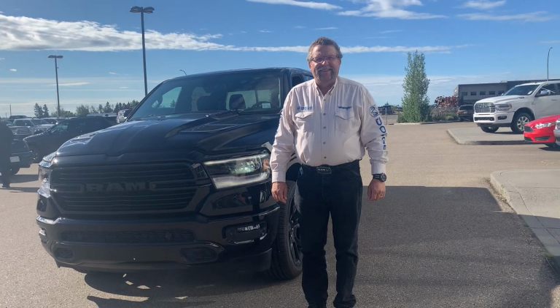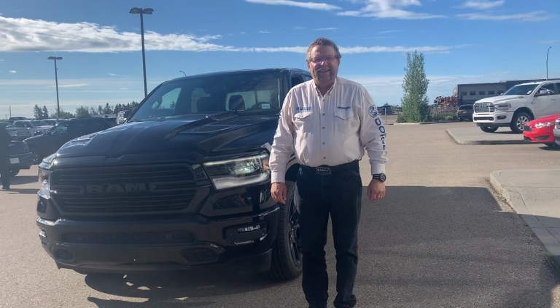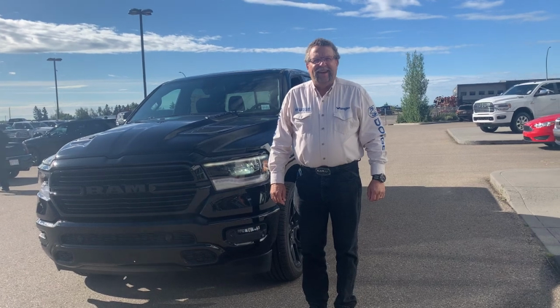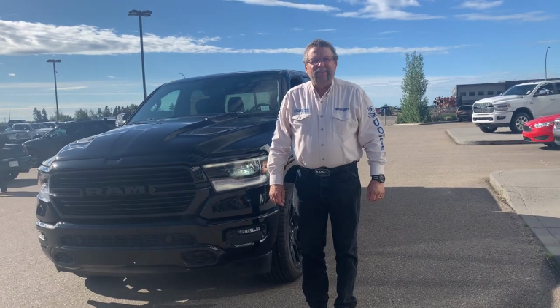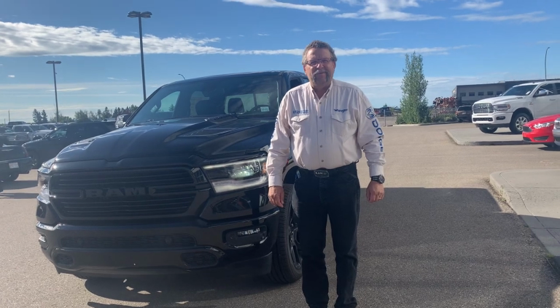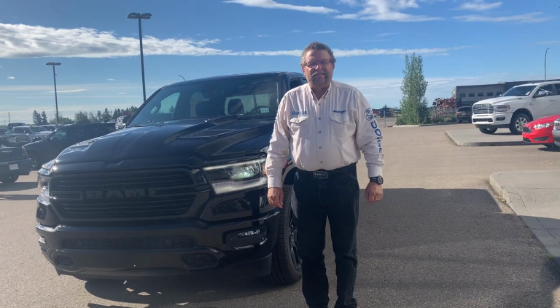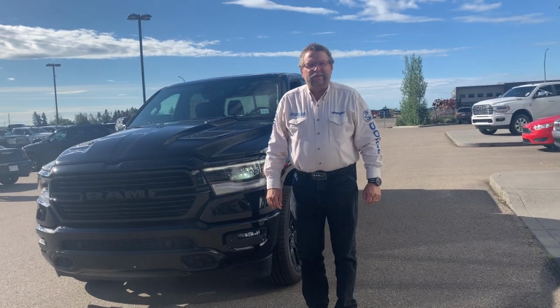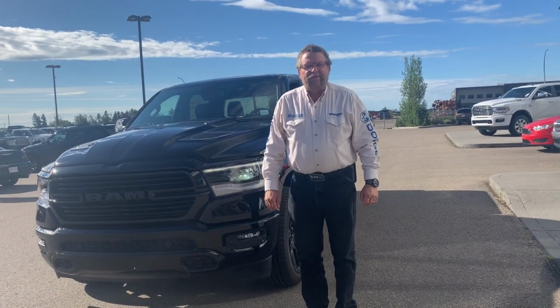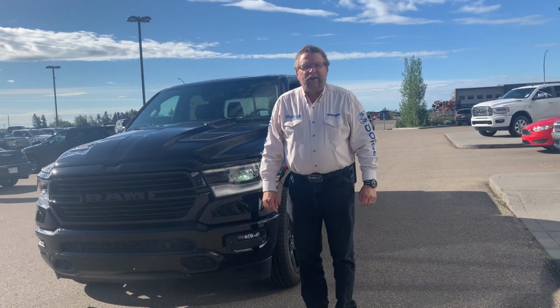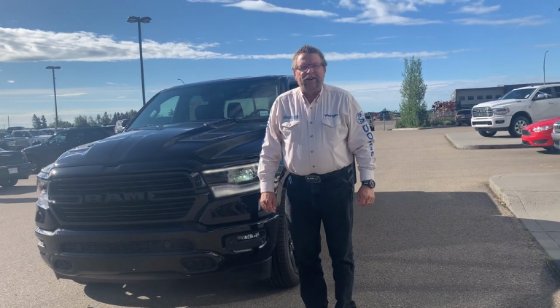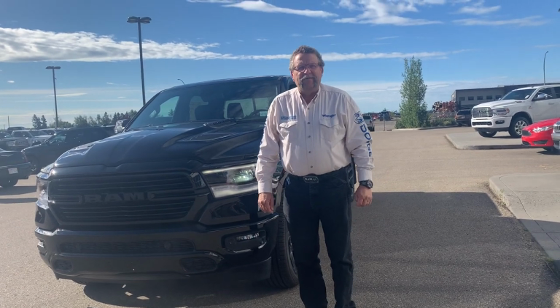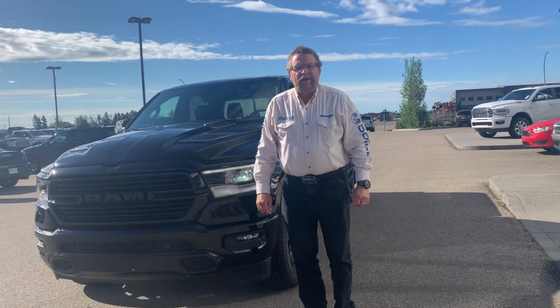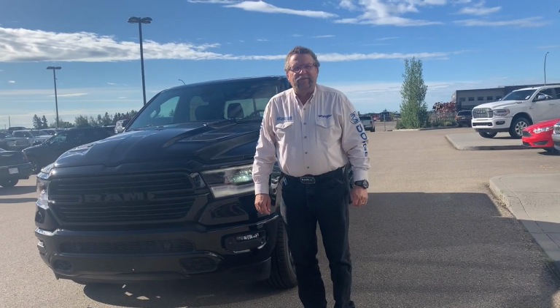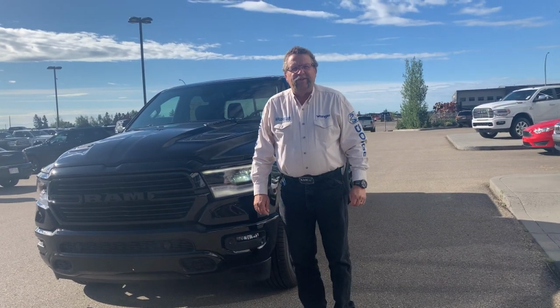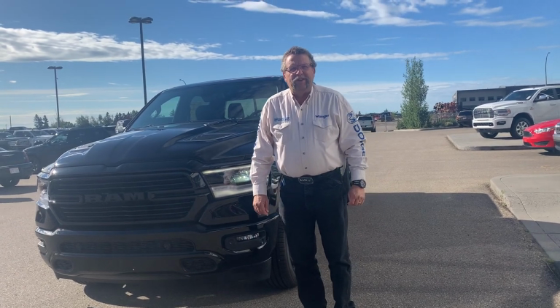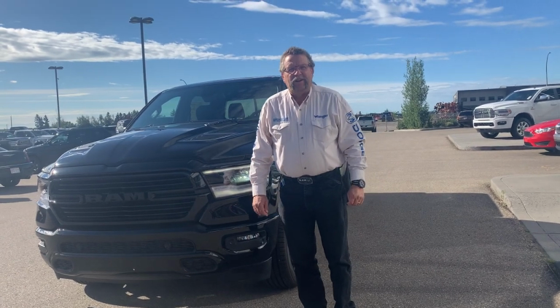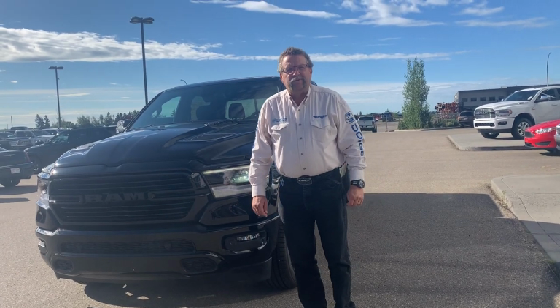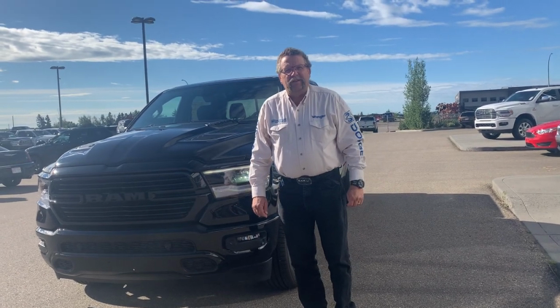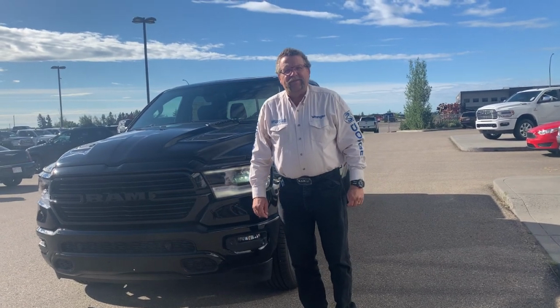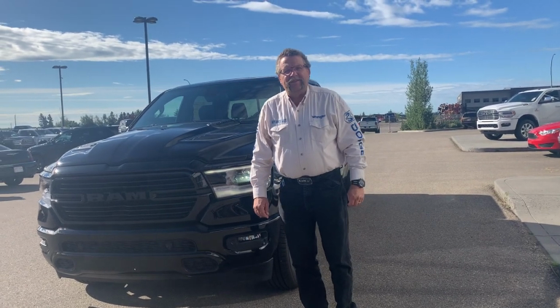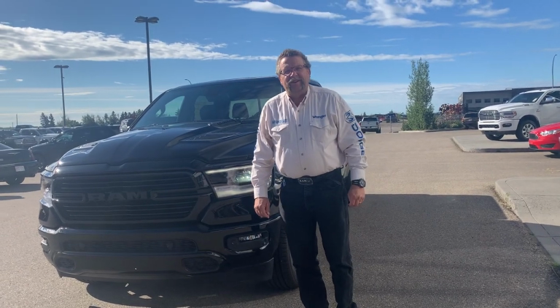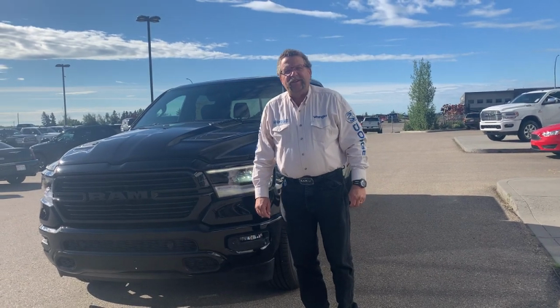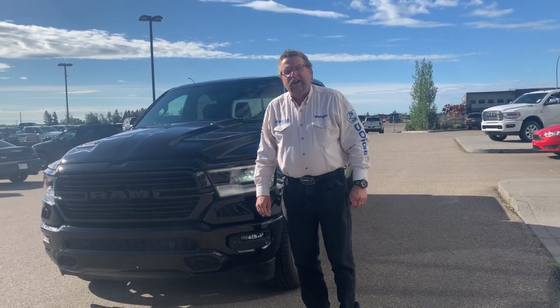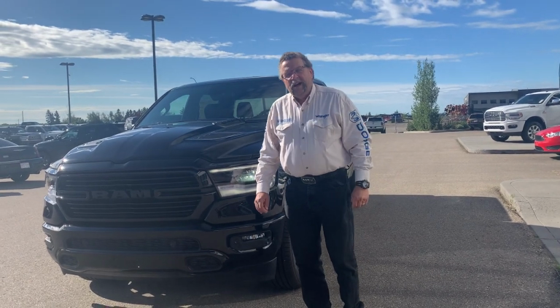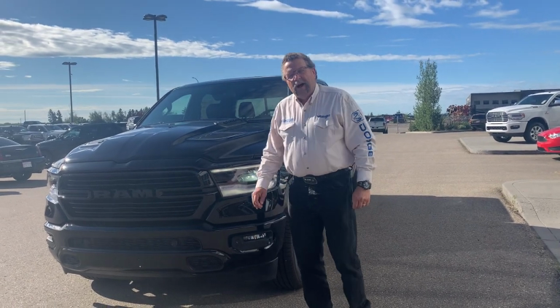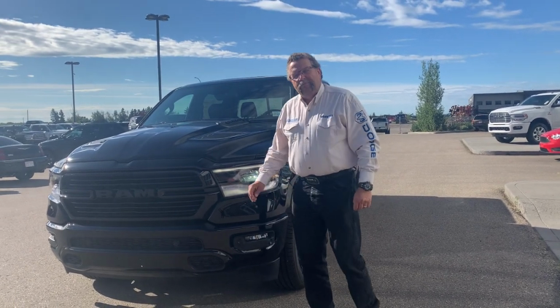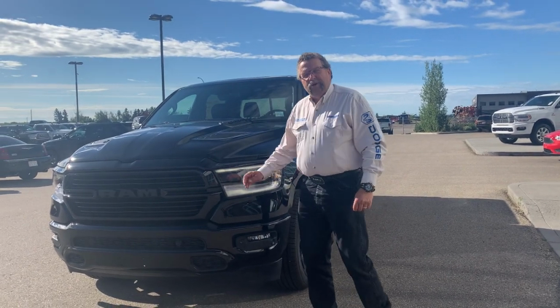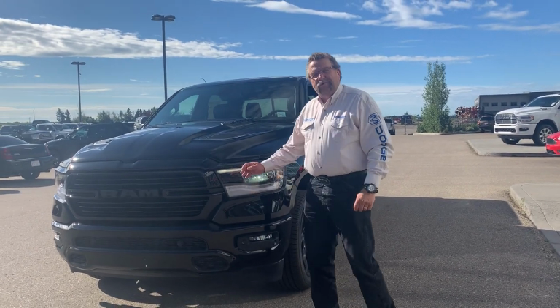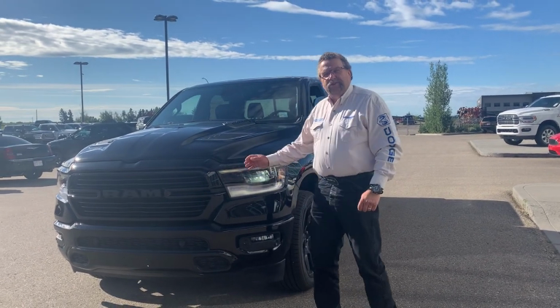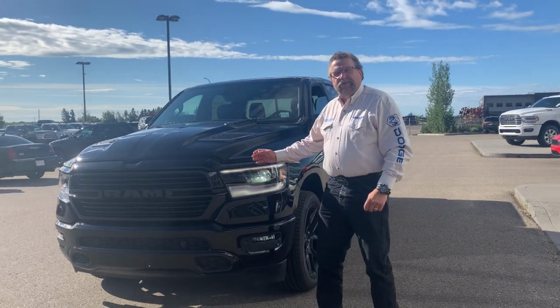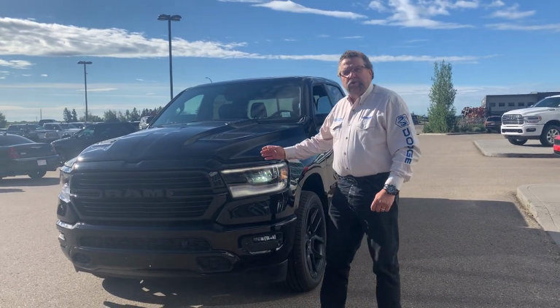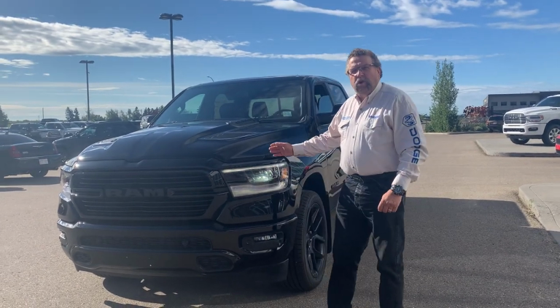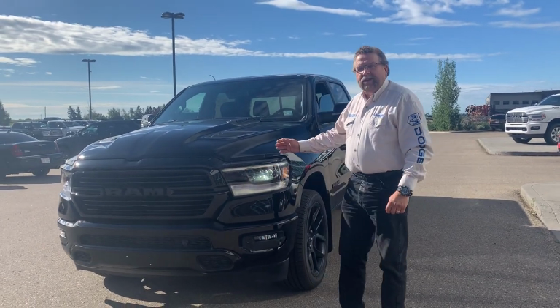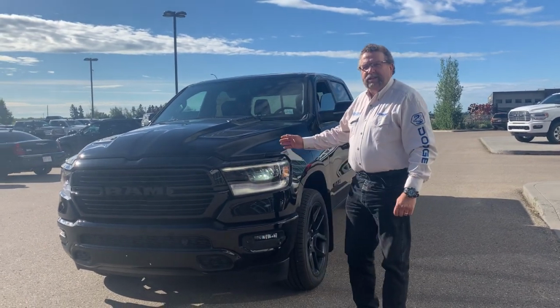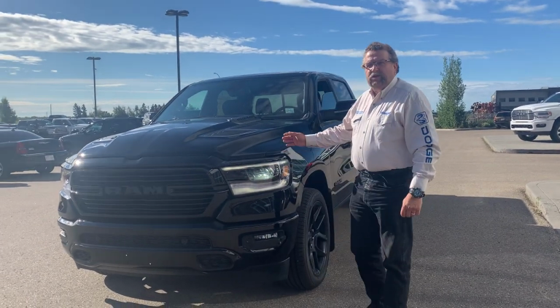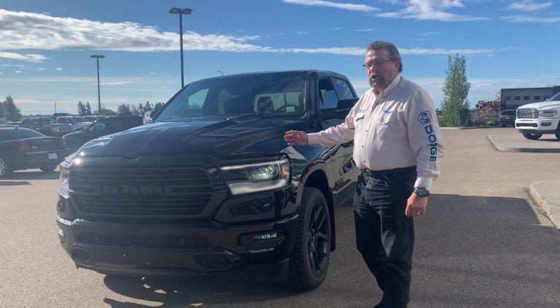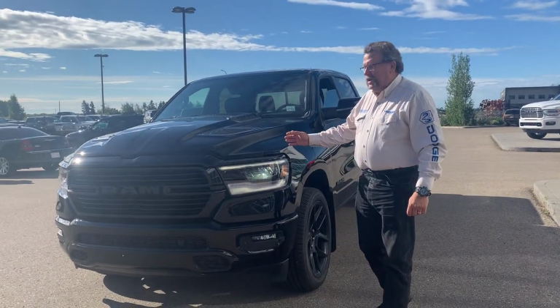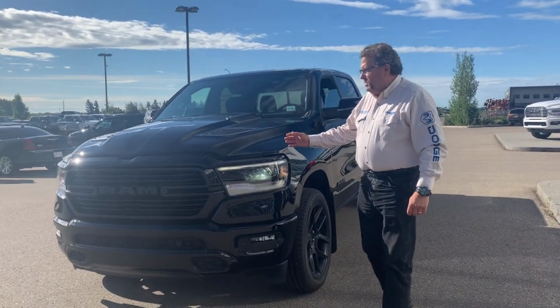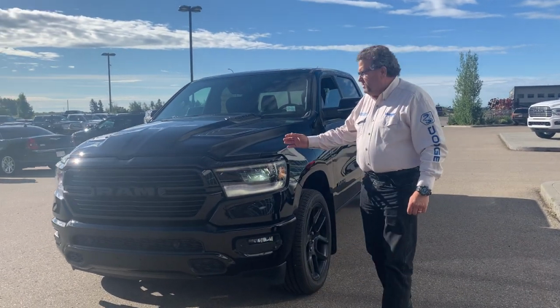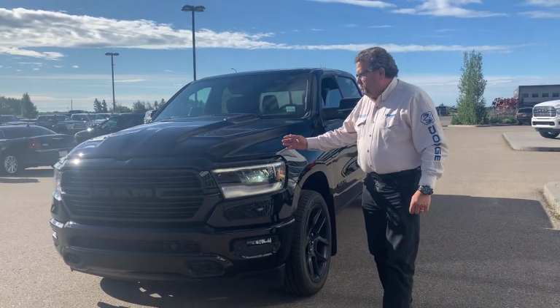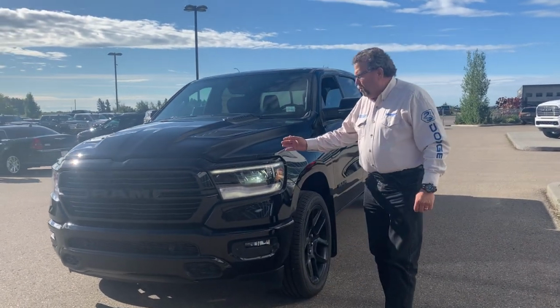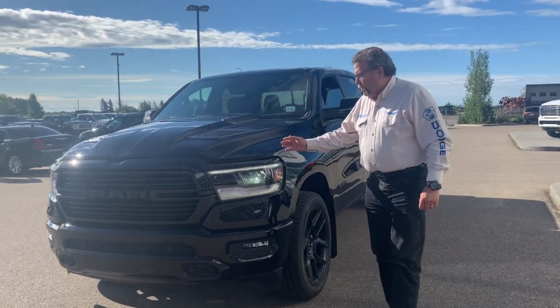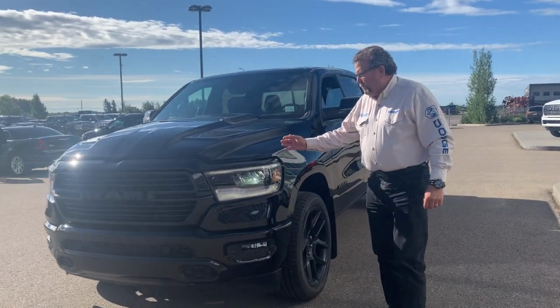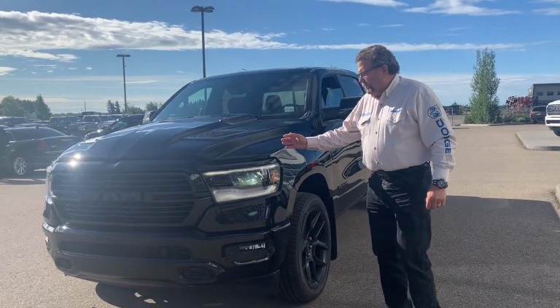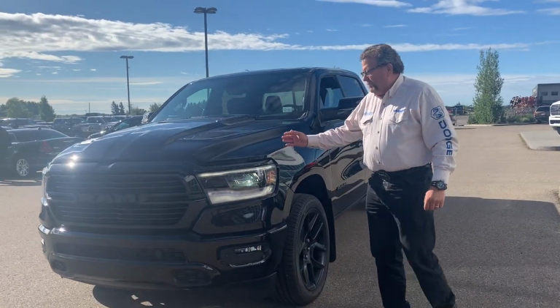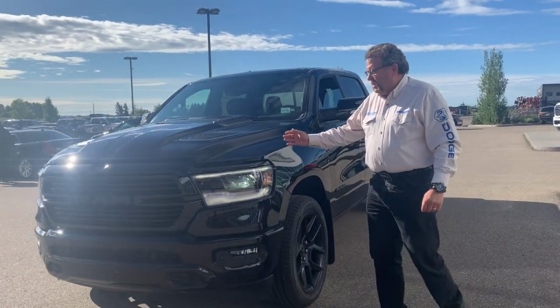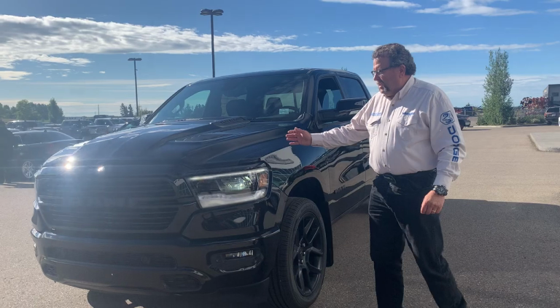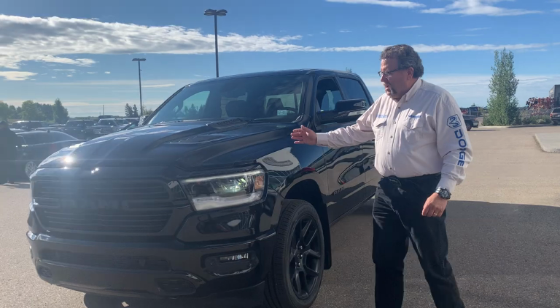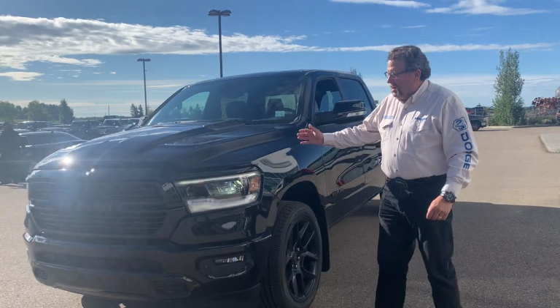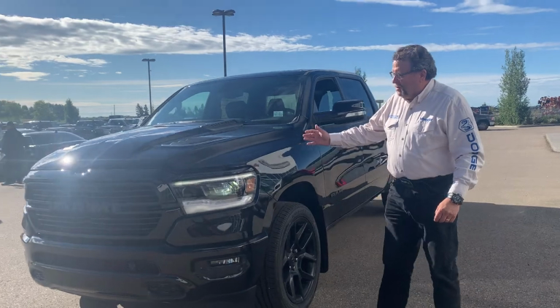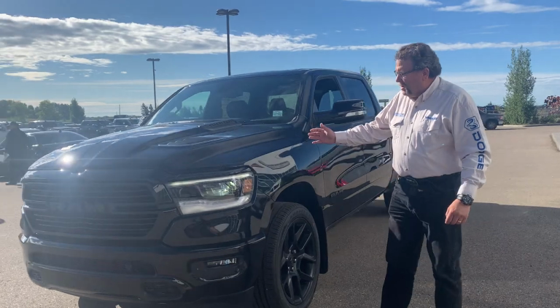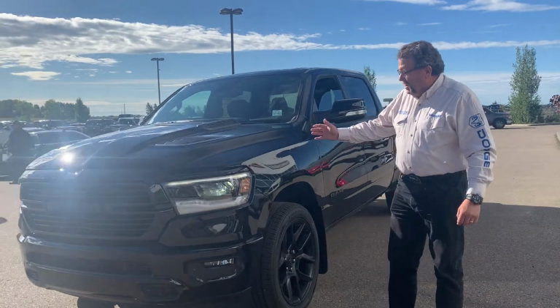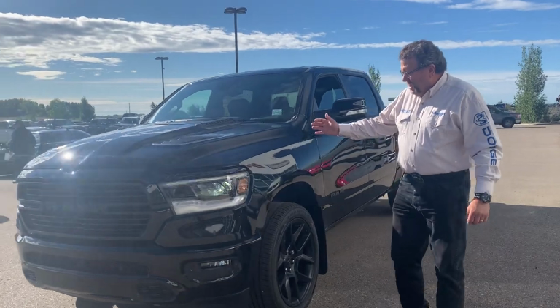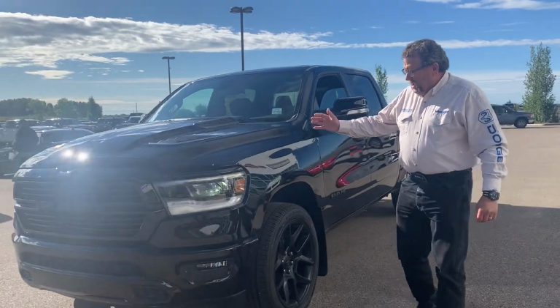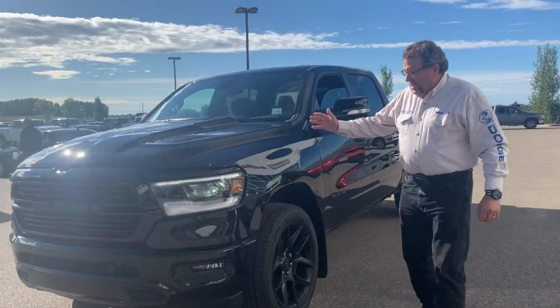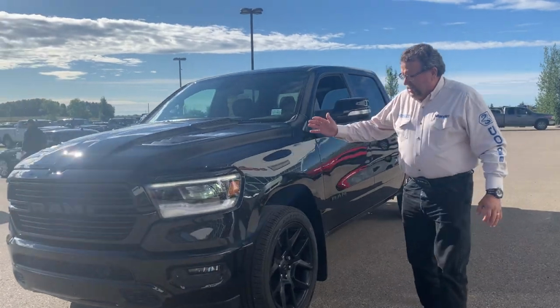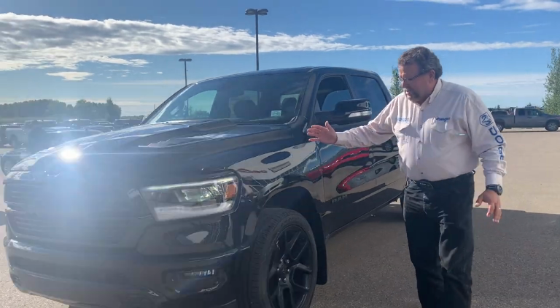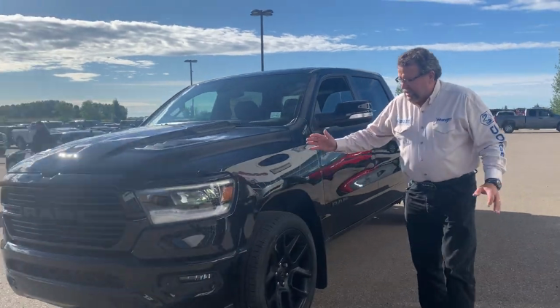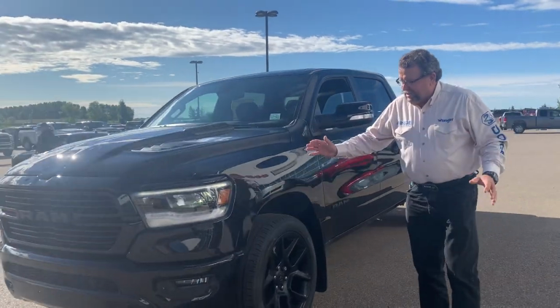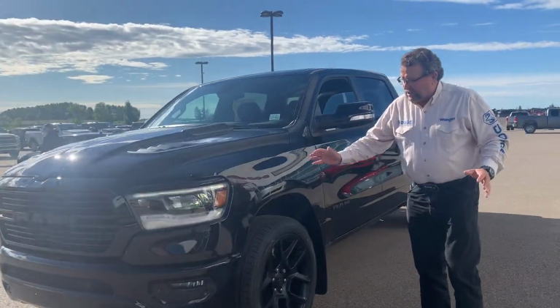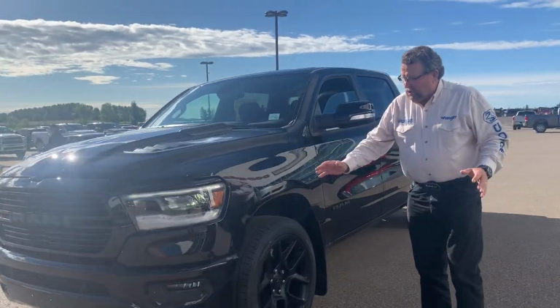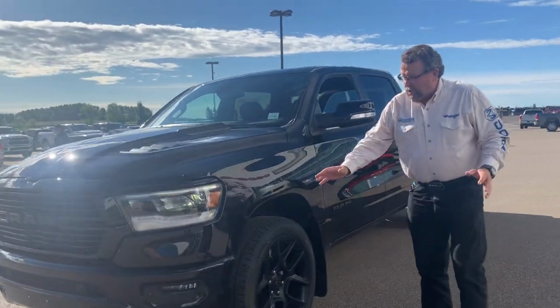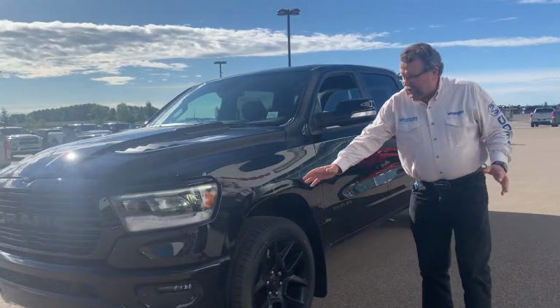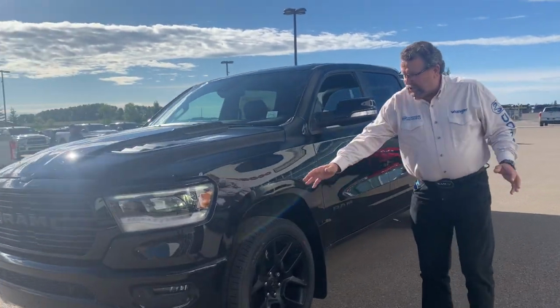Hey everybody, Steve McFarland here from Mountain View Dodge. What are you doing here? A beautiful 2020 Sport 1500. This thing's gorgeous.